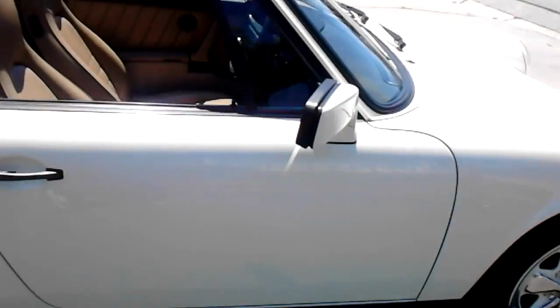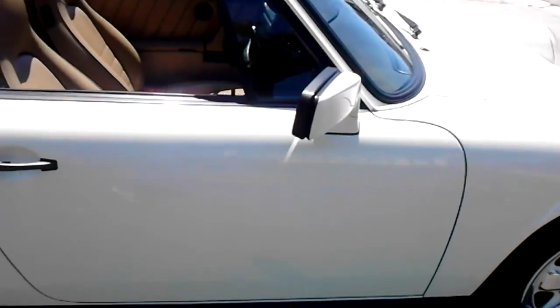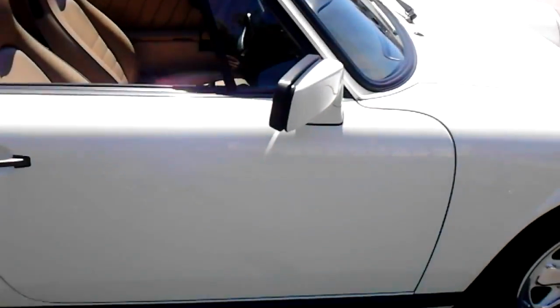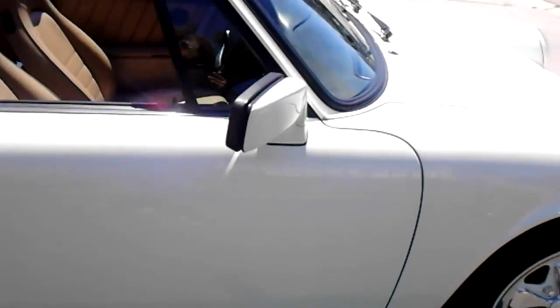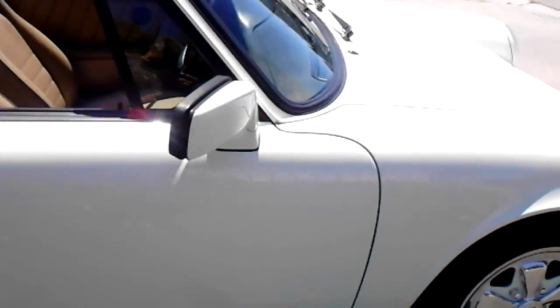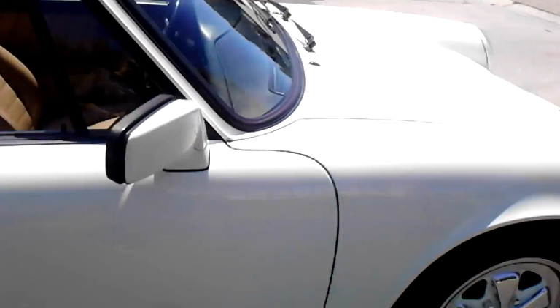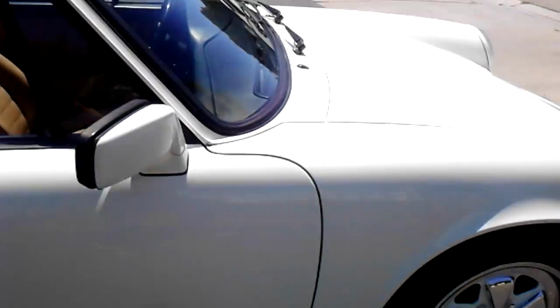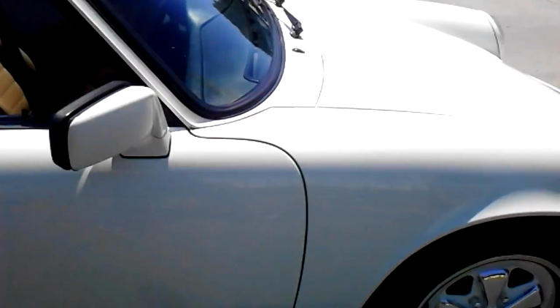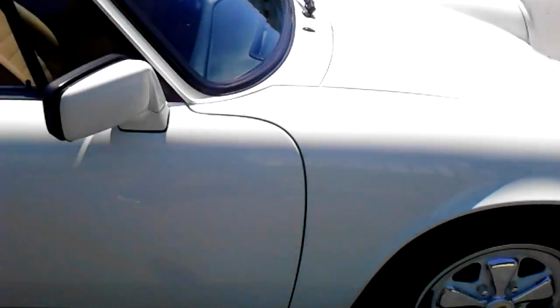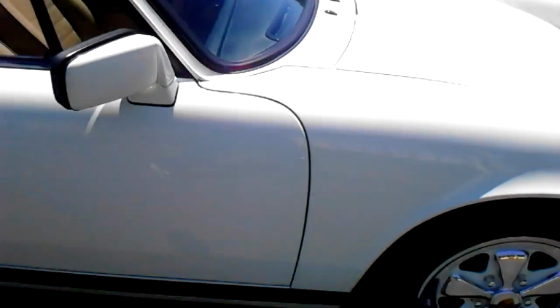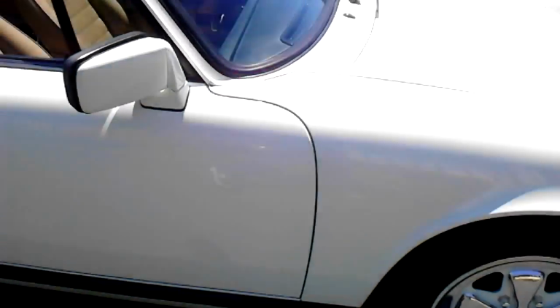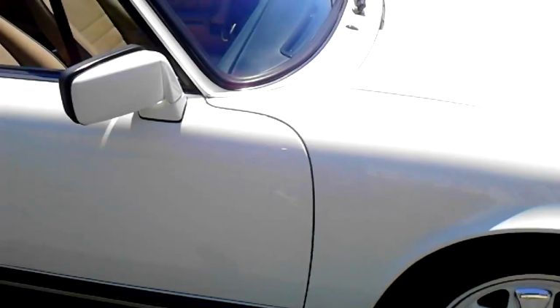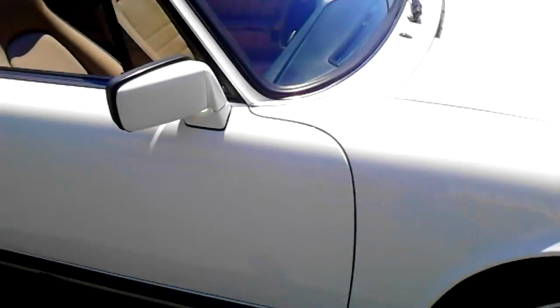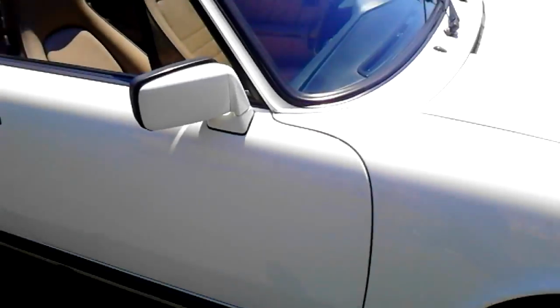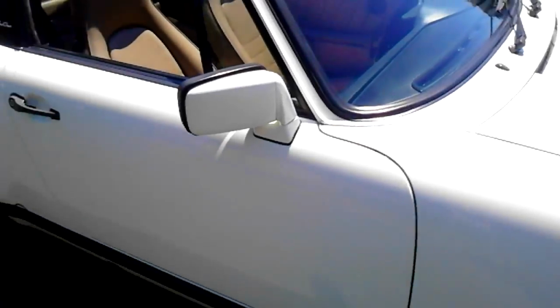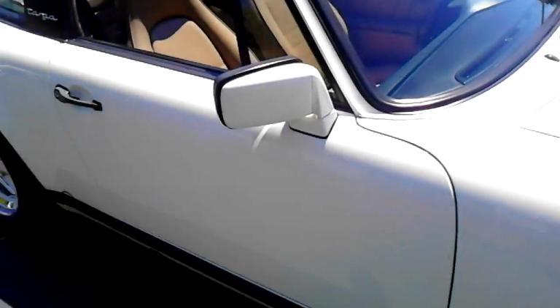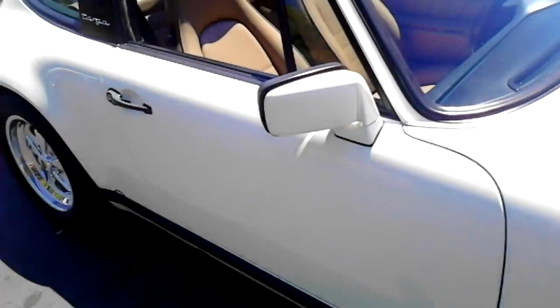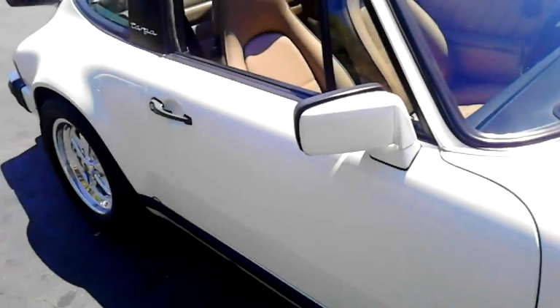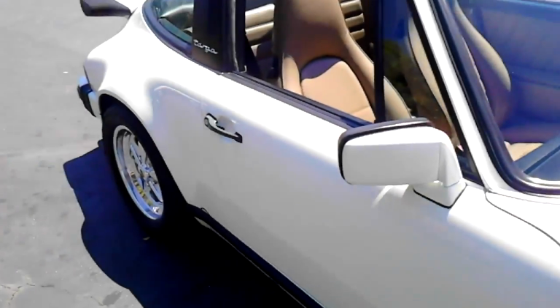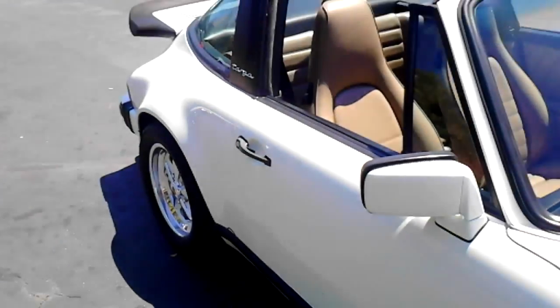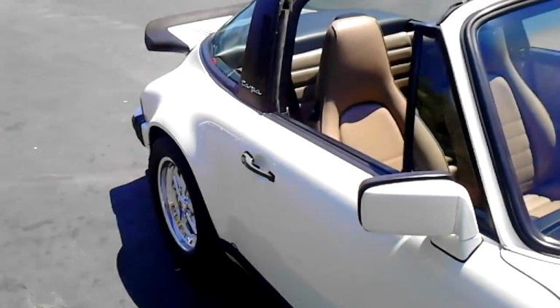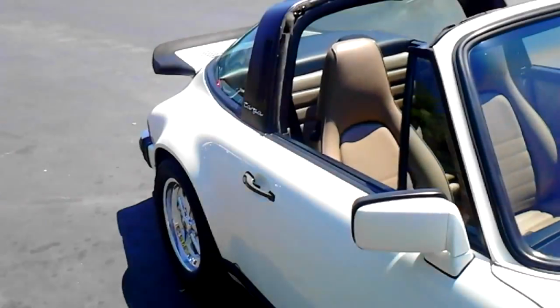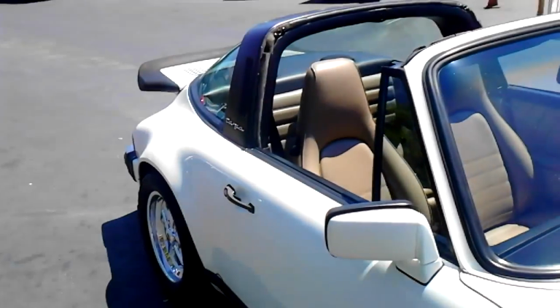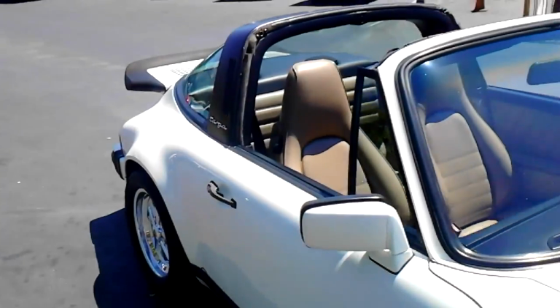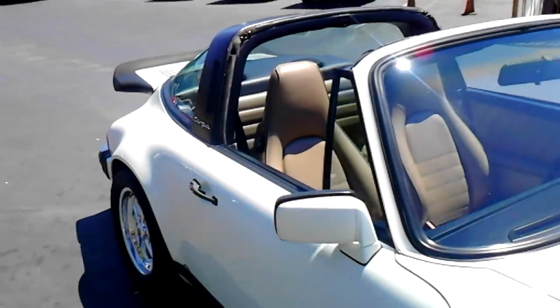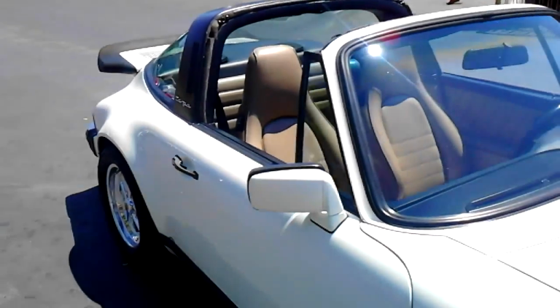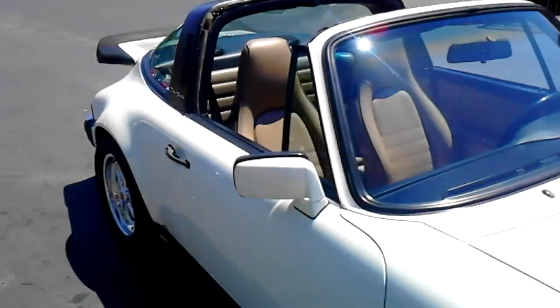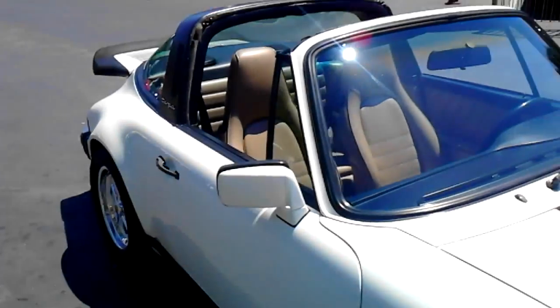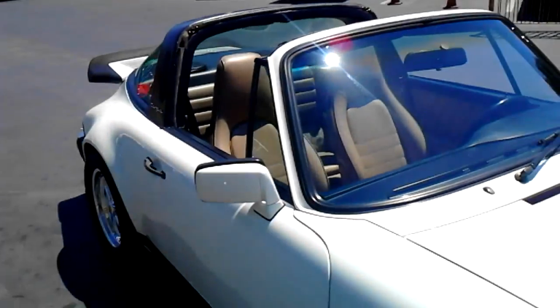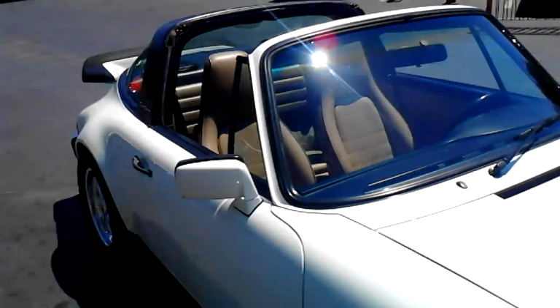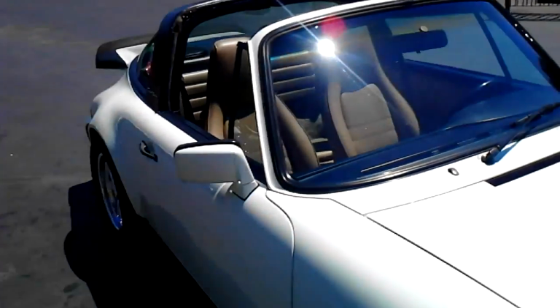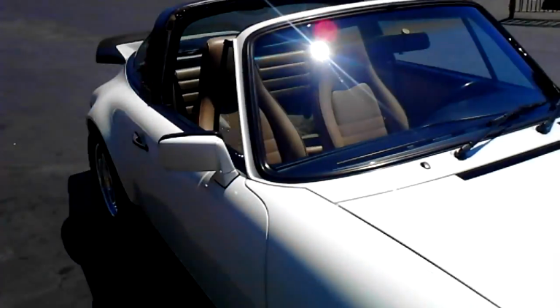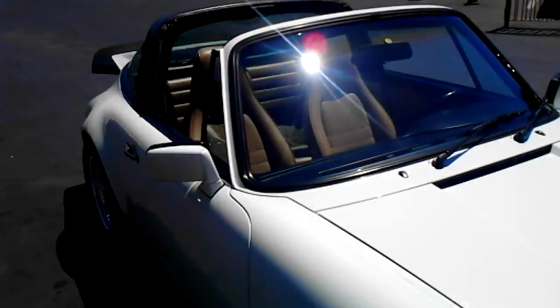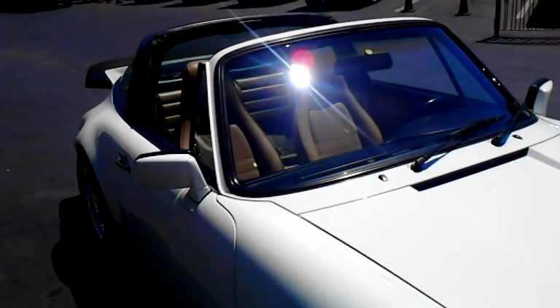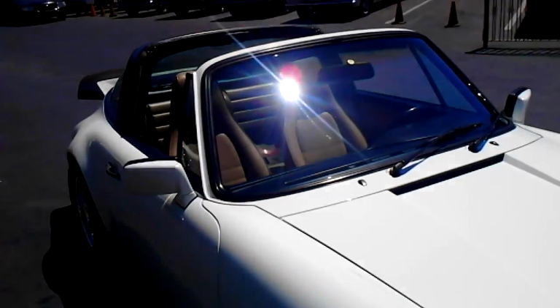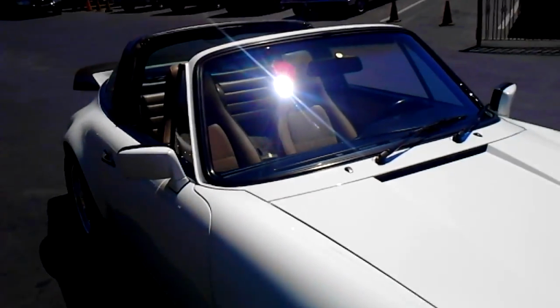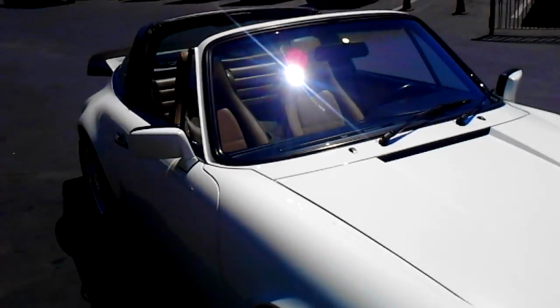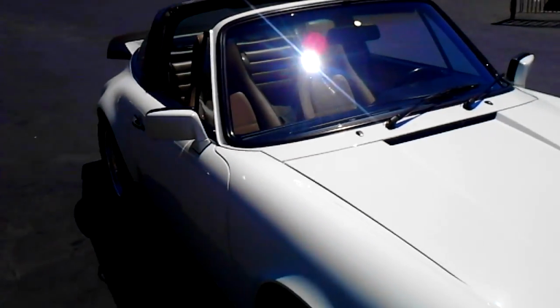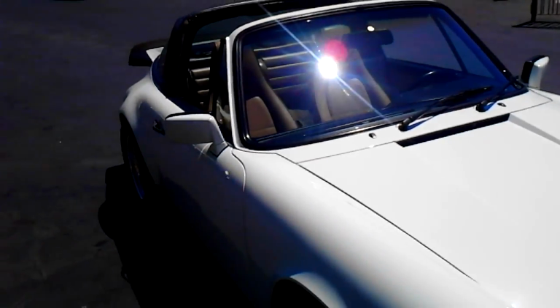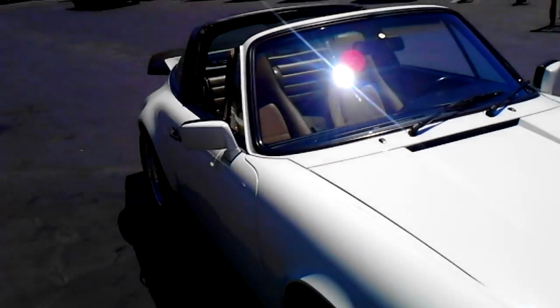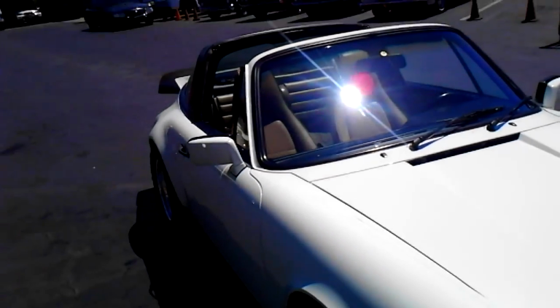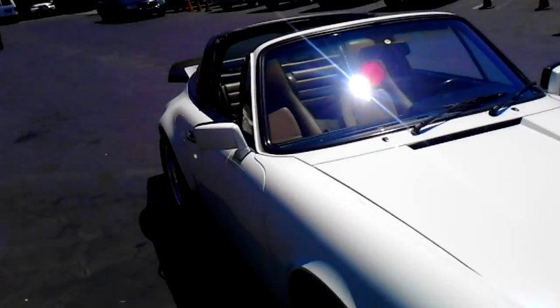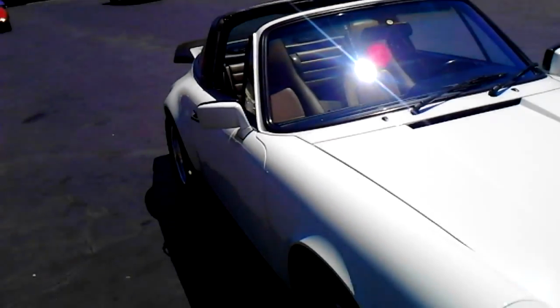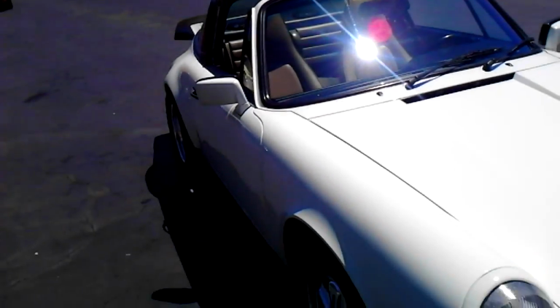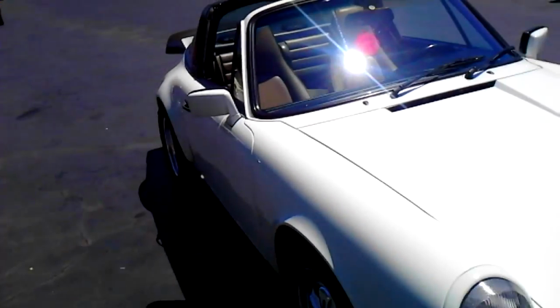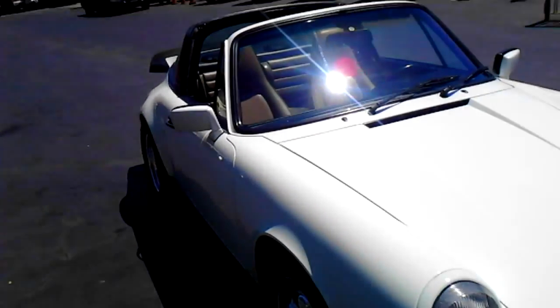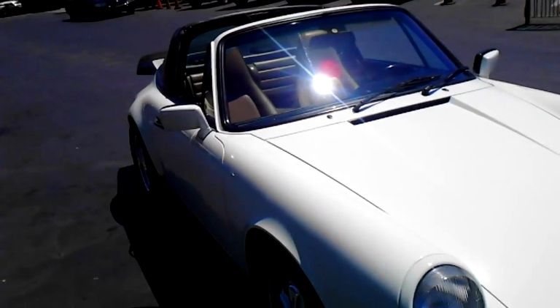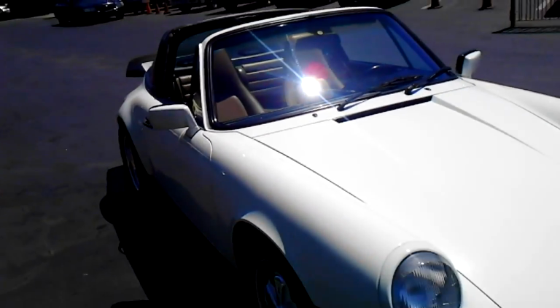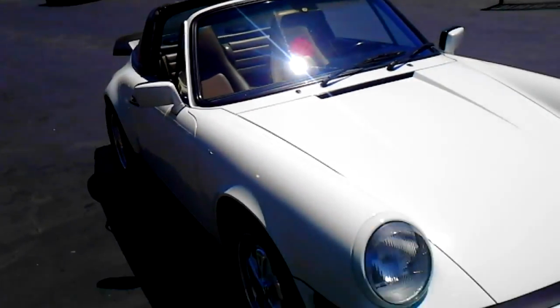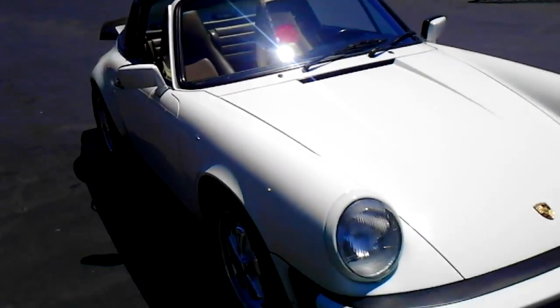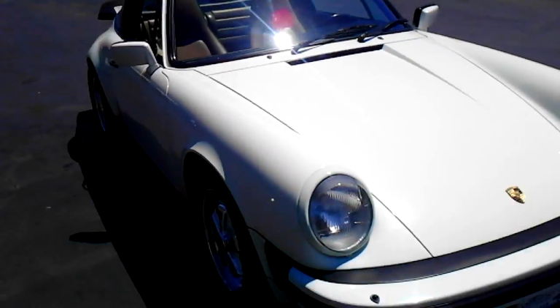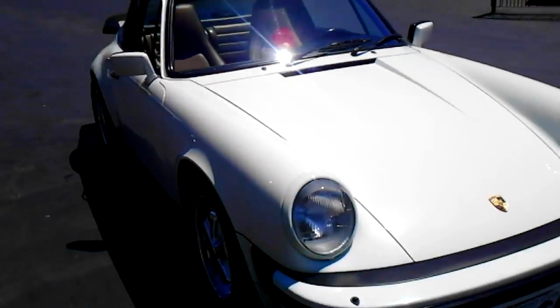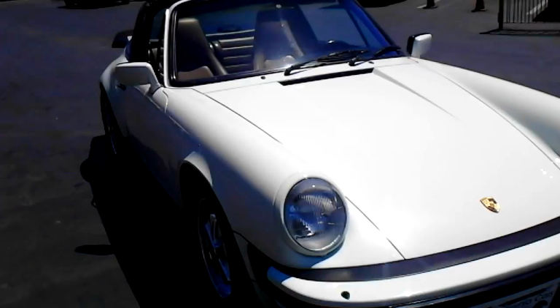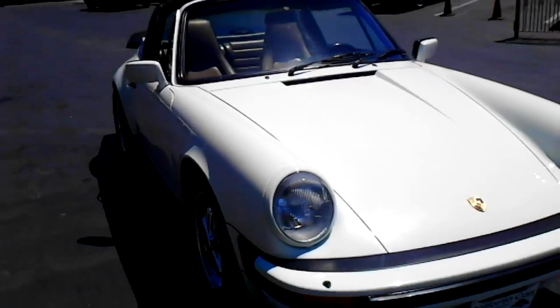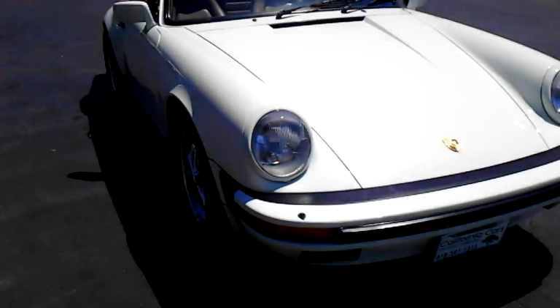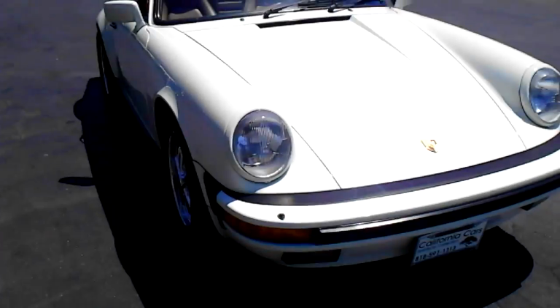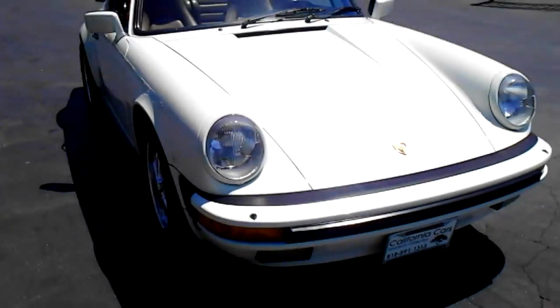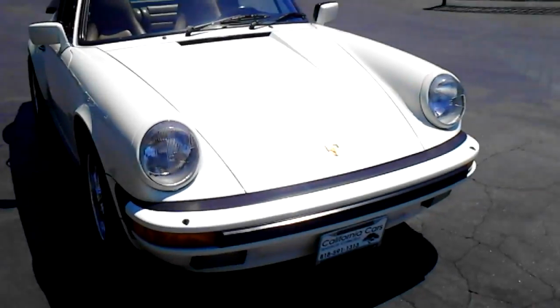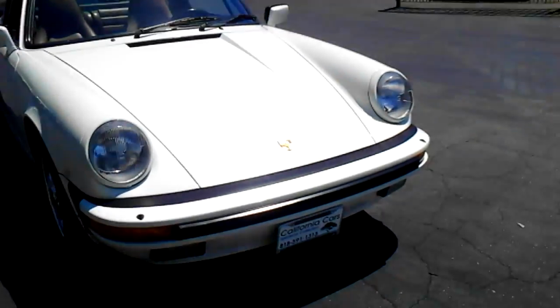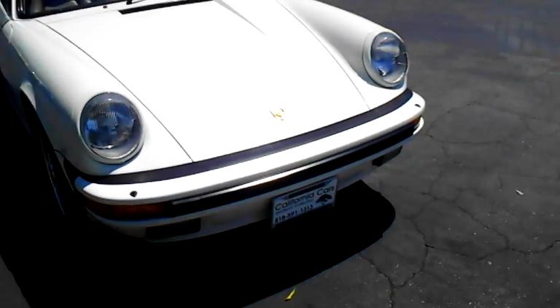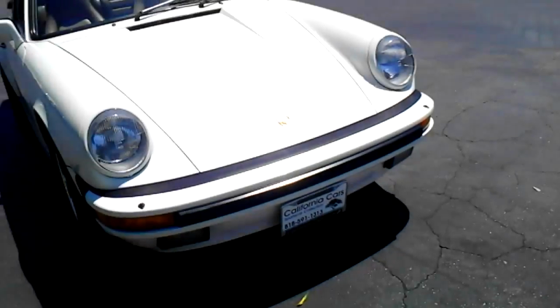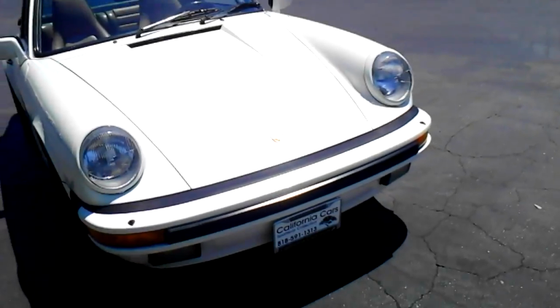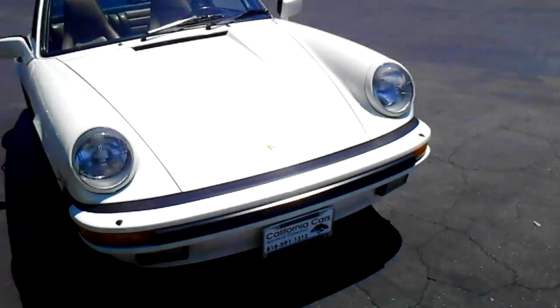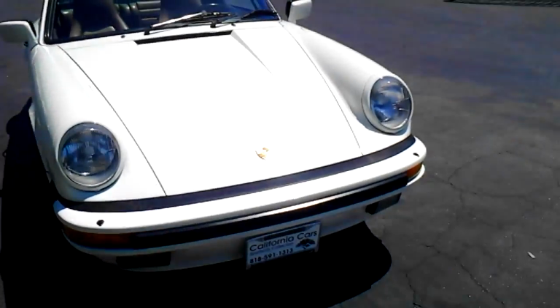Really nice California car. Swing around here so you can get a good look at it. Really nice-looking.